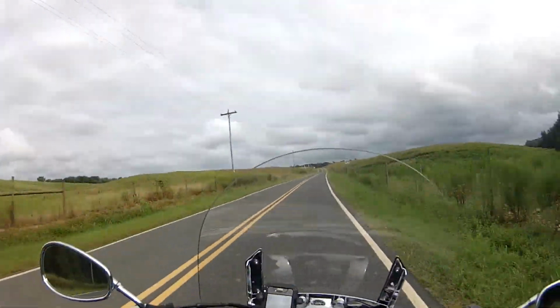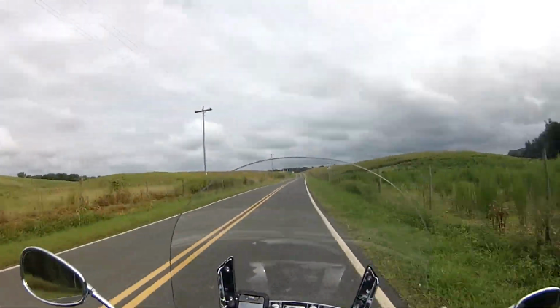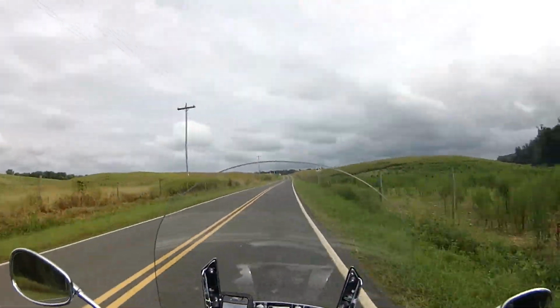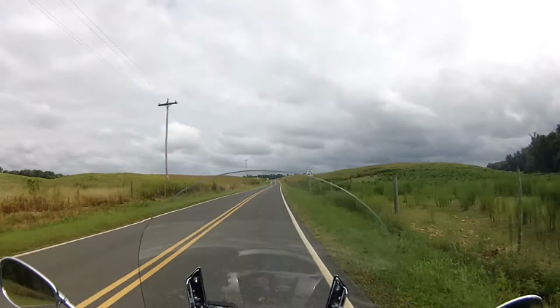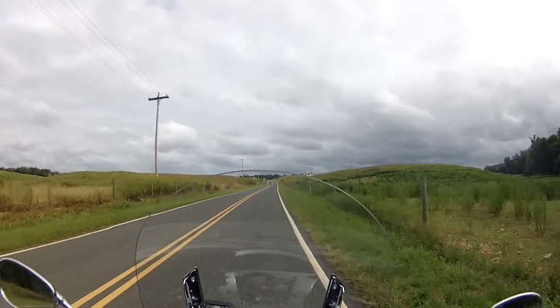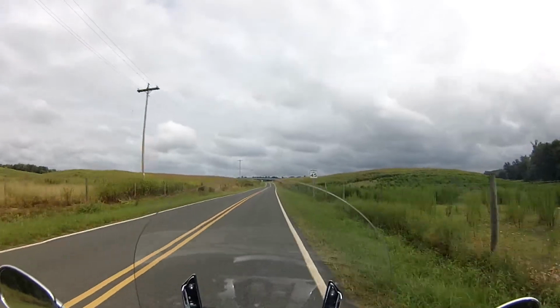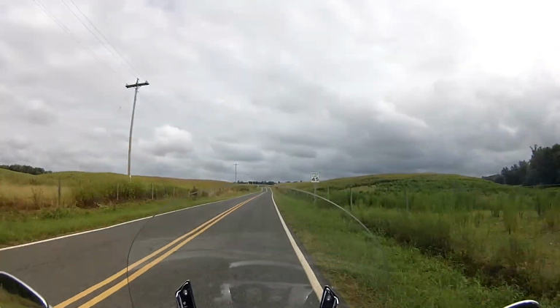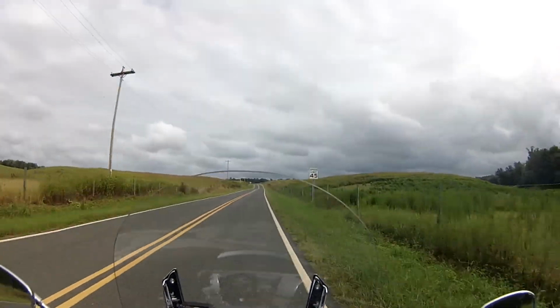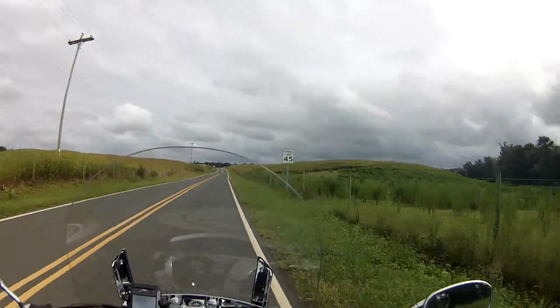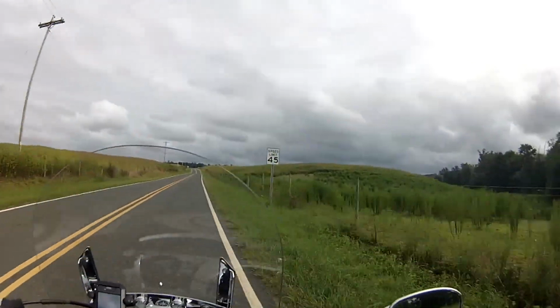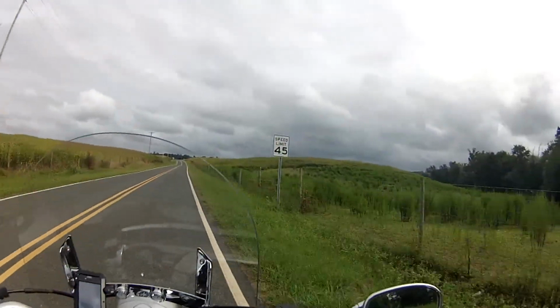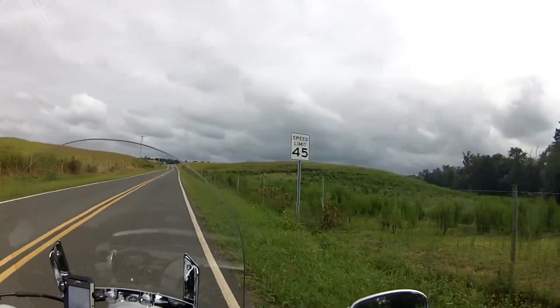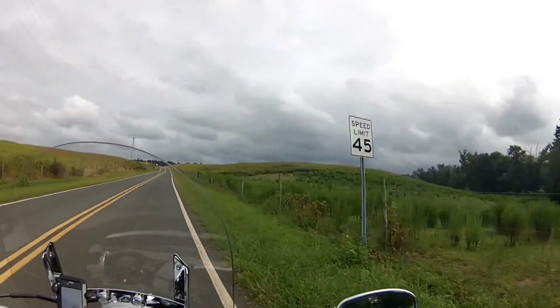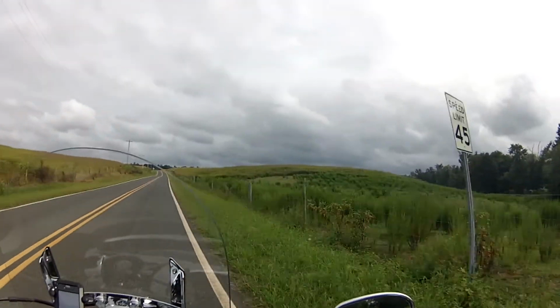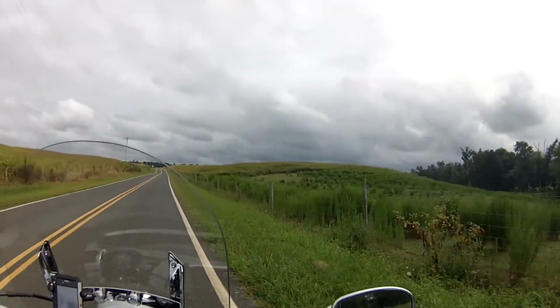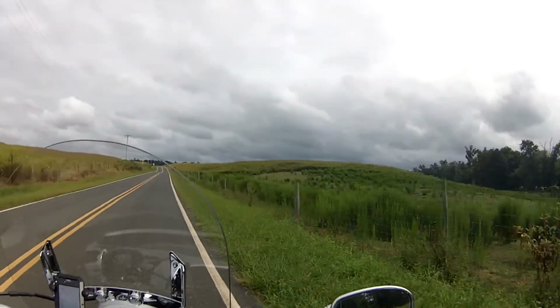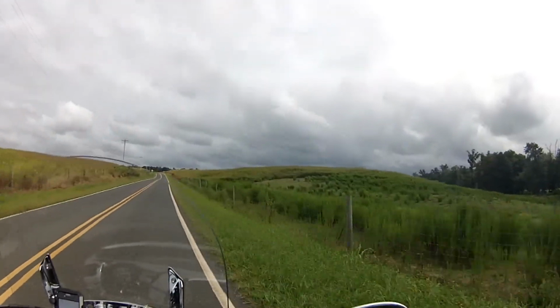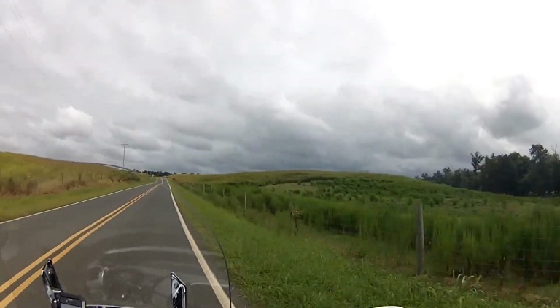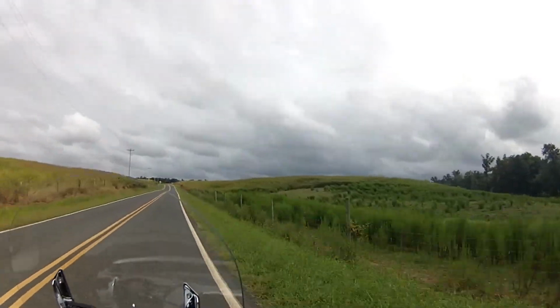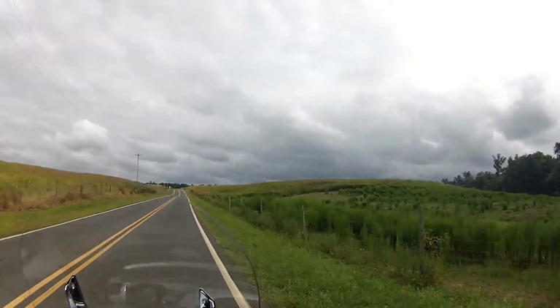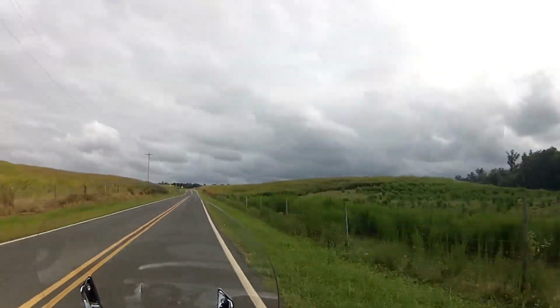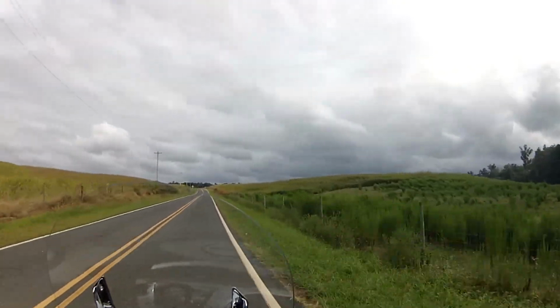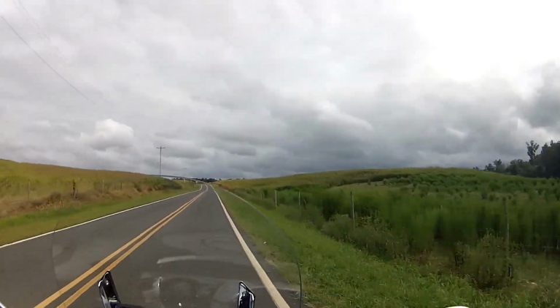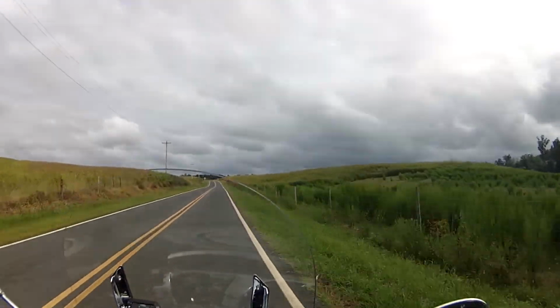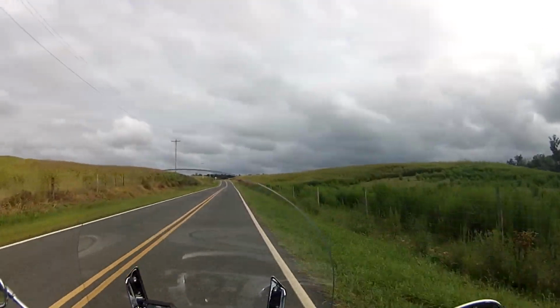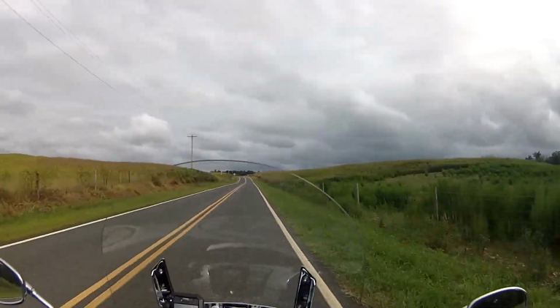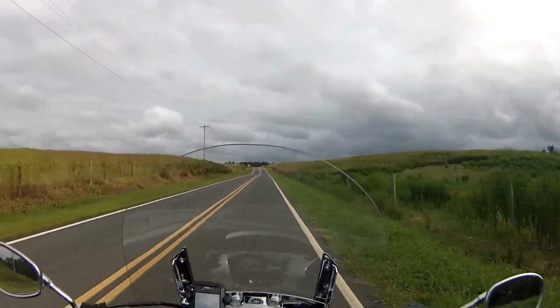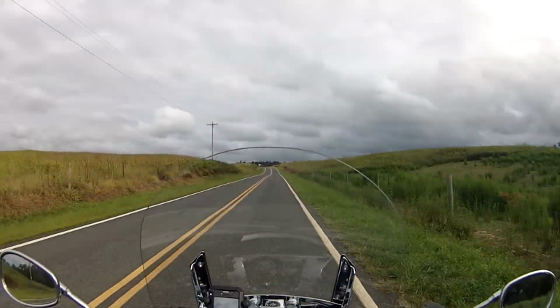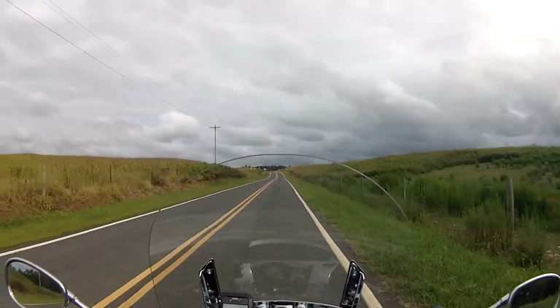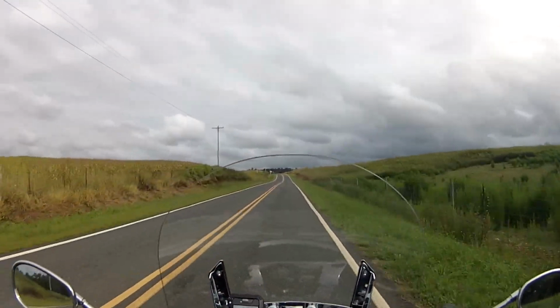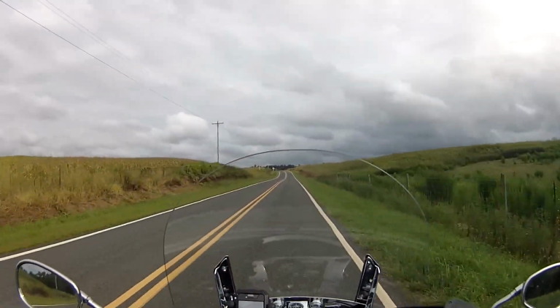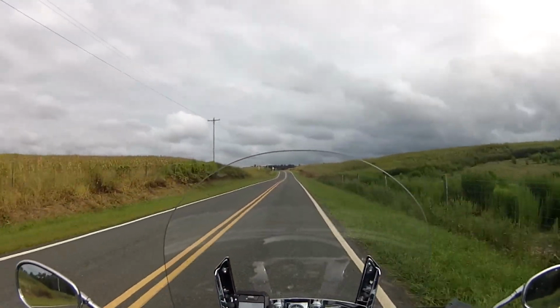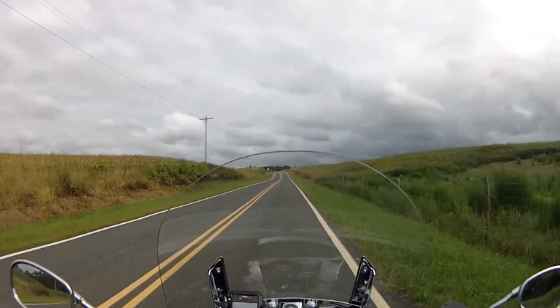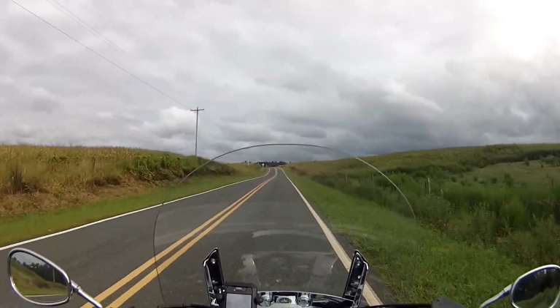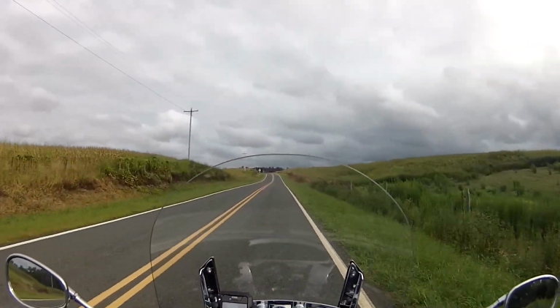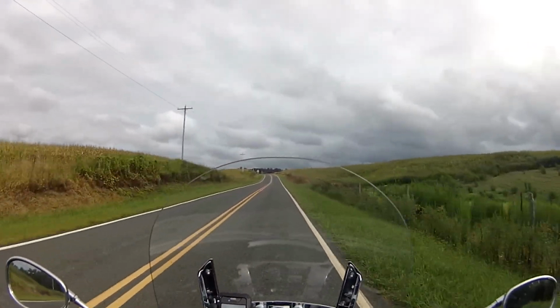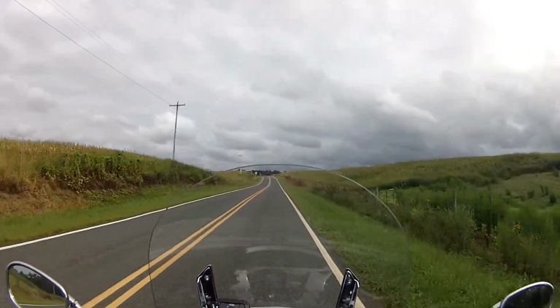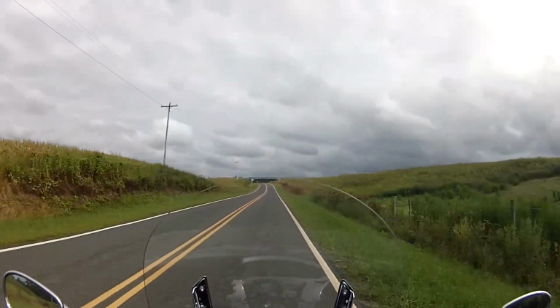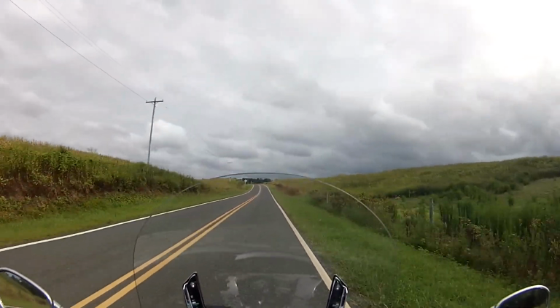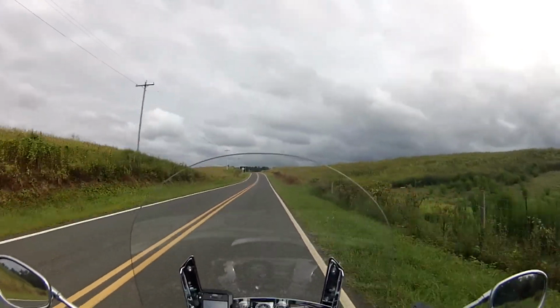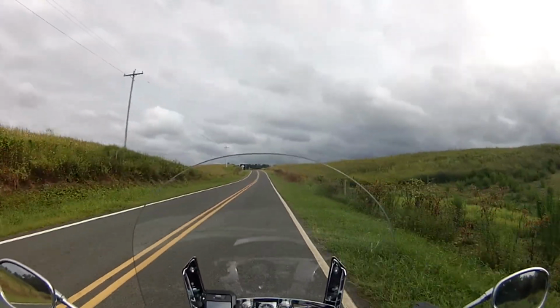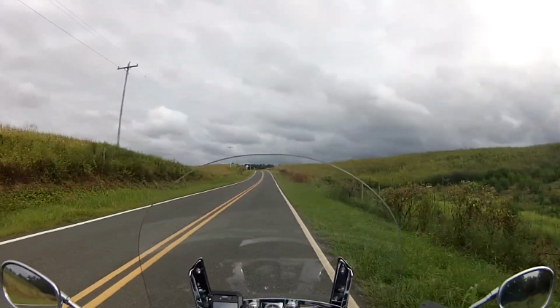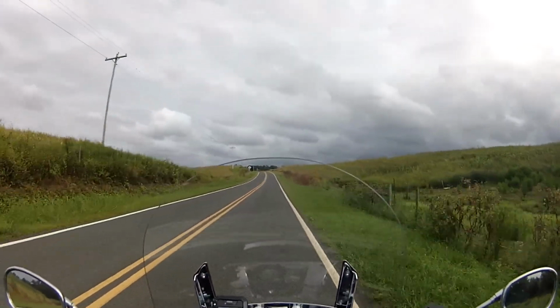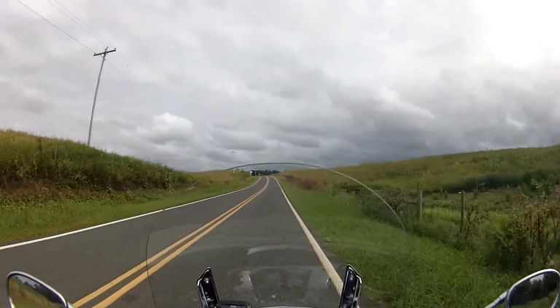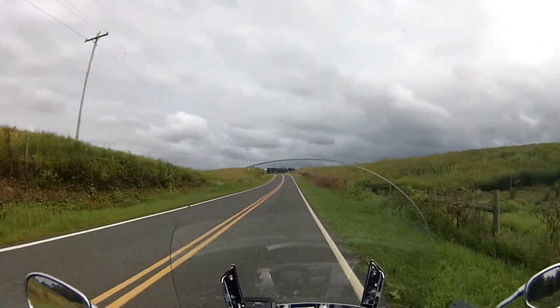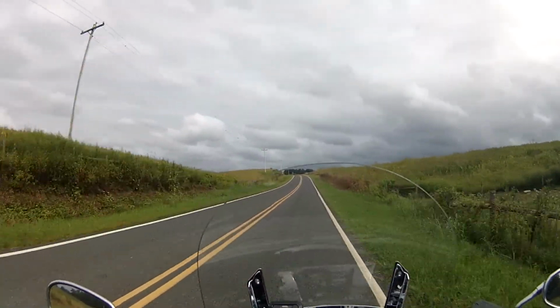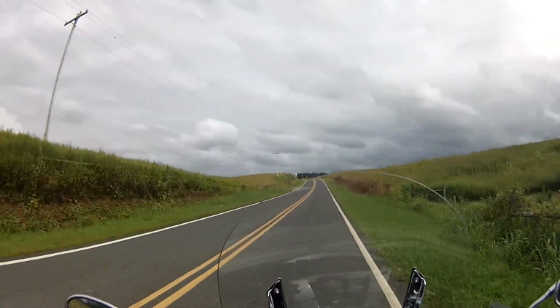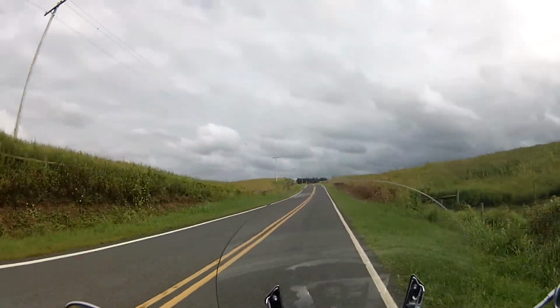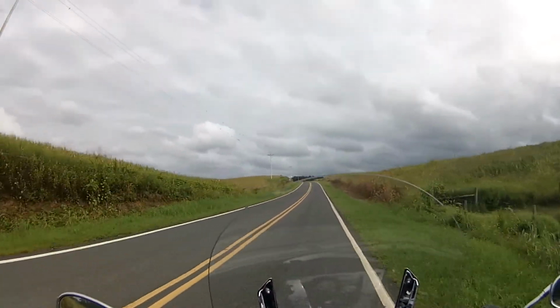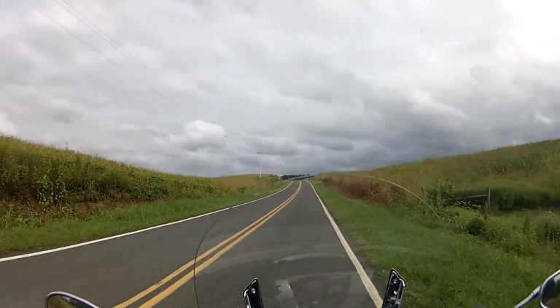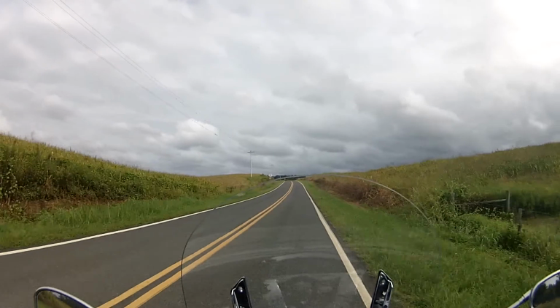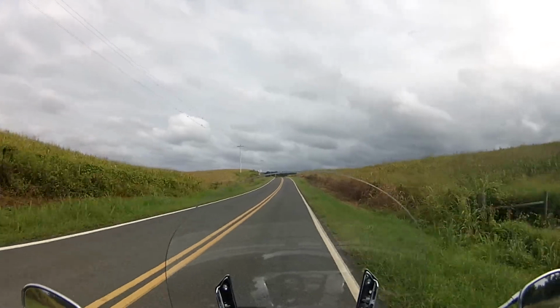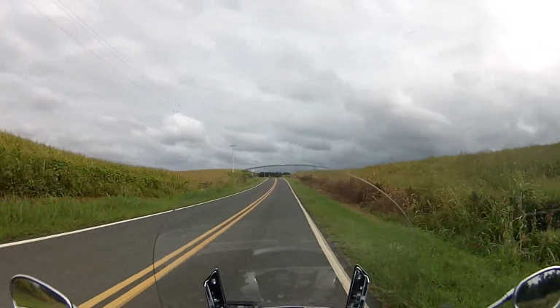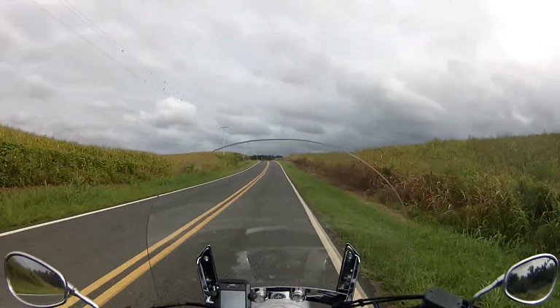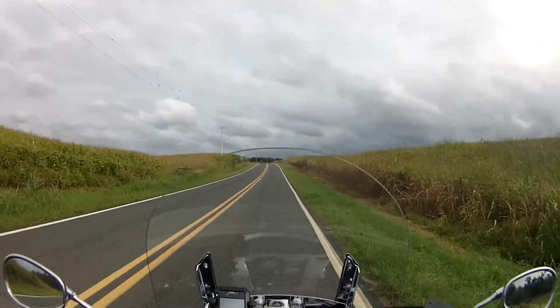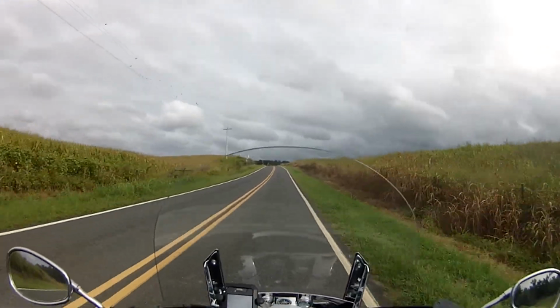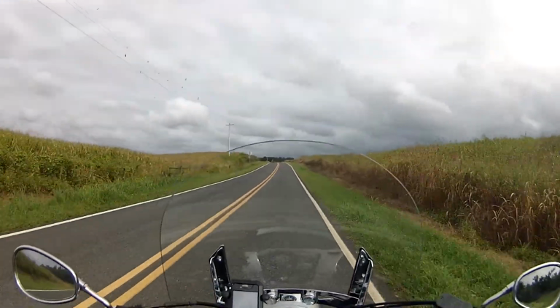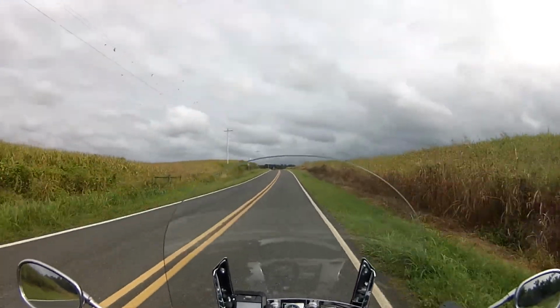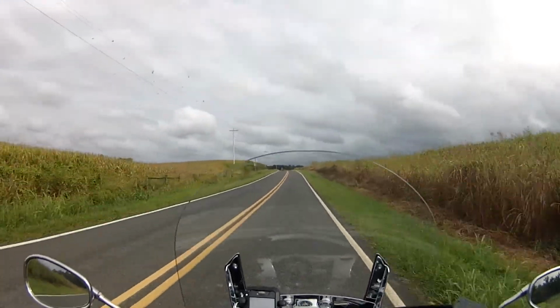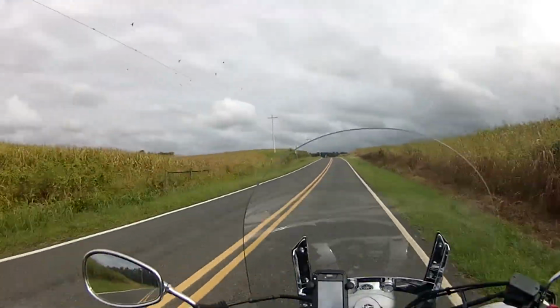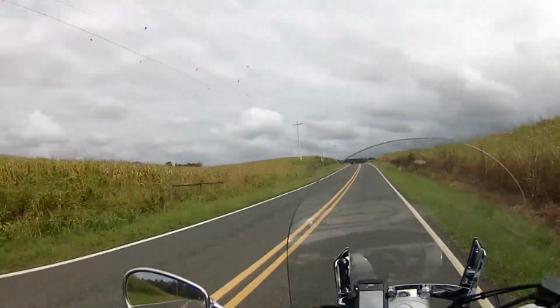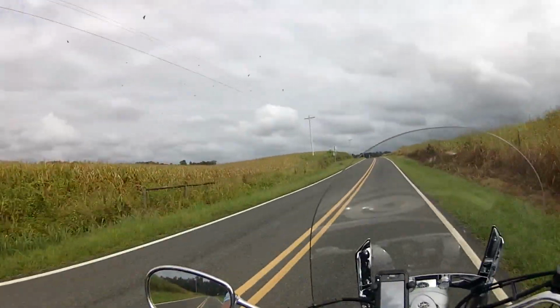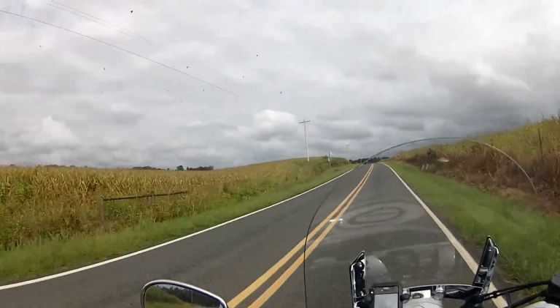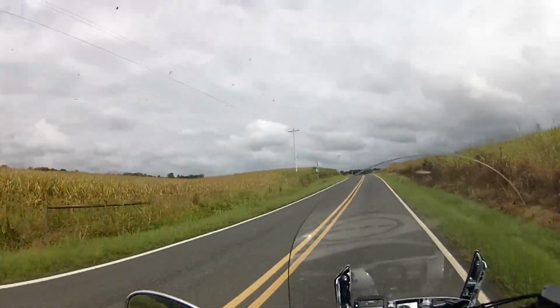Look at all this corn. We've brought you here before, you've seen this. This is one of the areas where you can just see mile after mile of corn in one direction — a couple of directions.